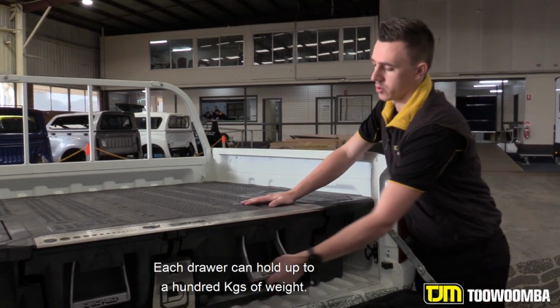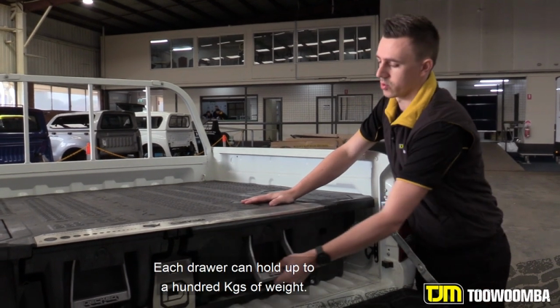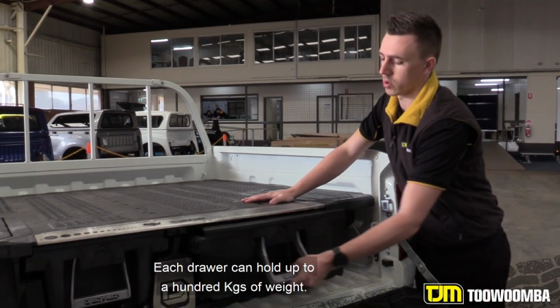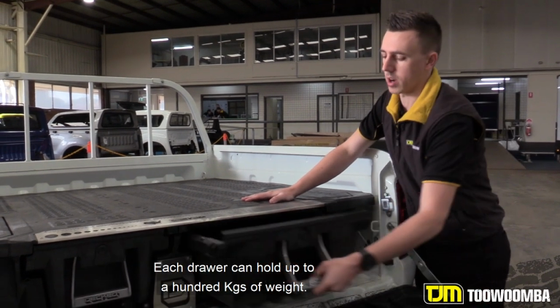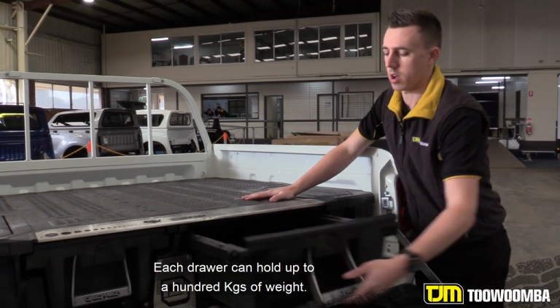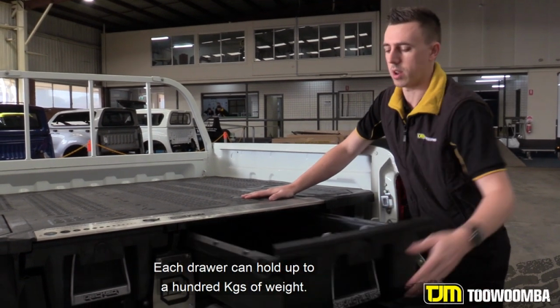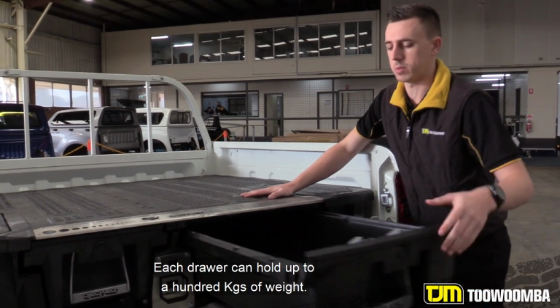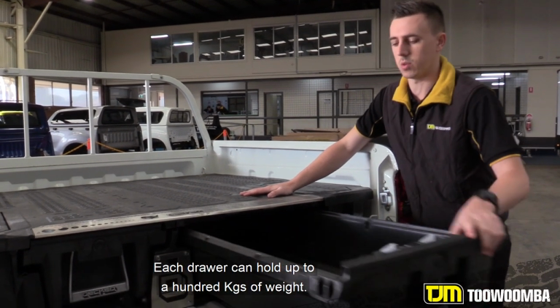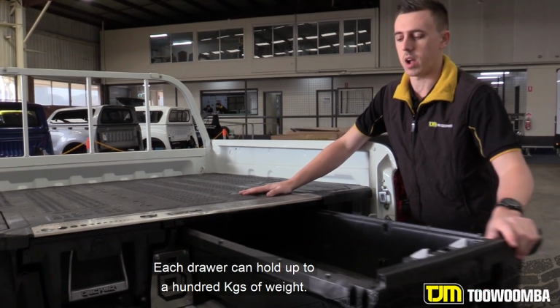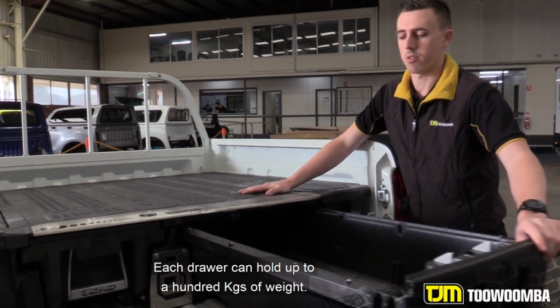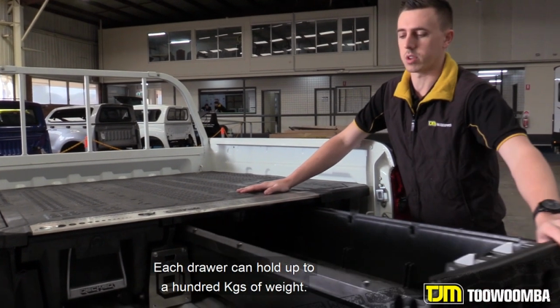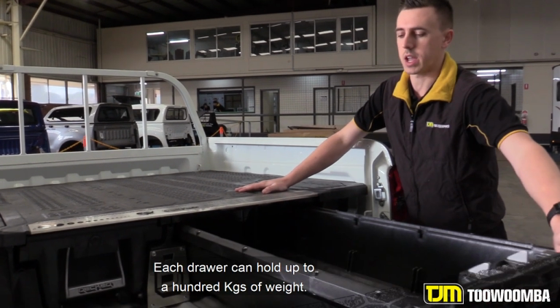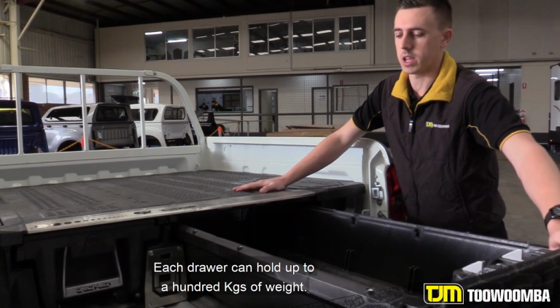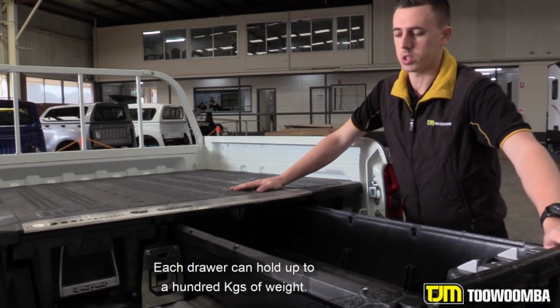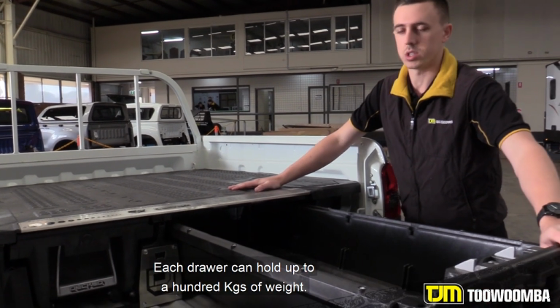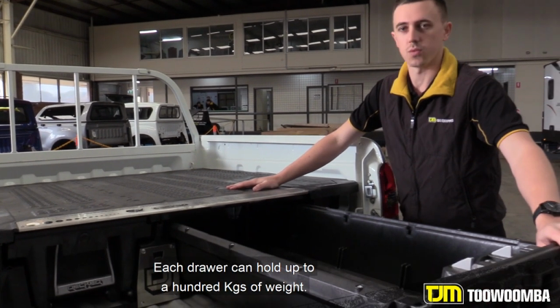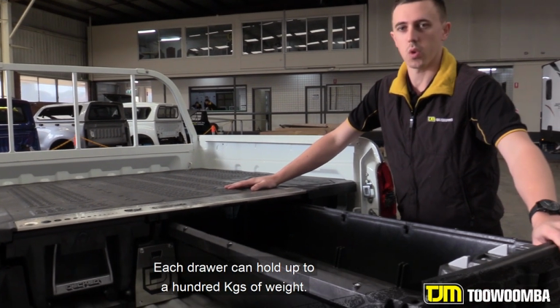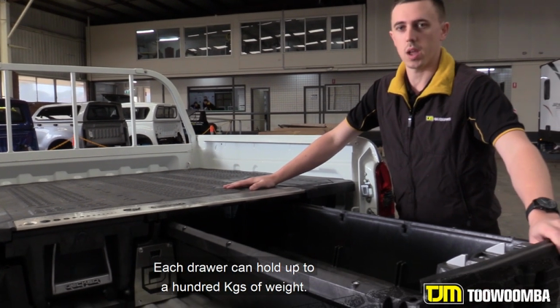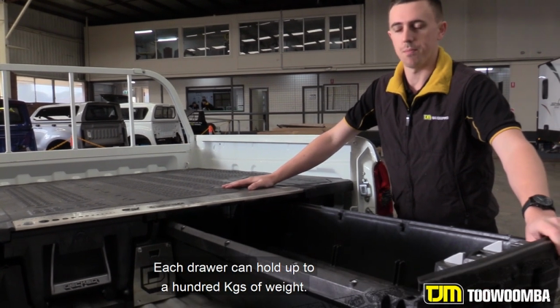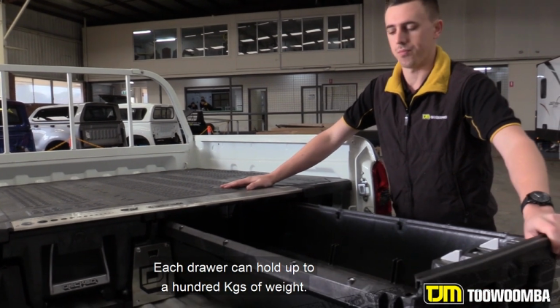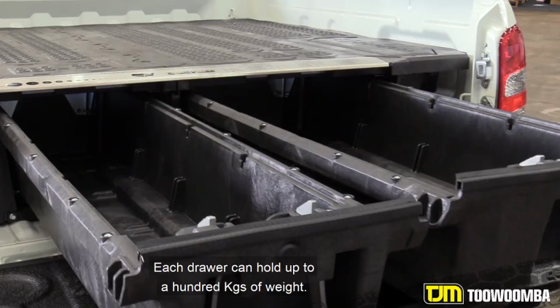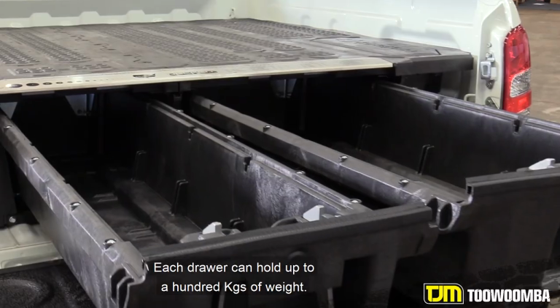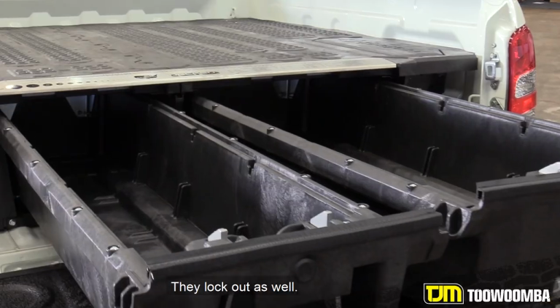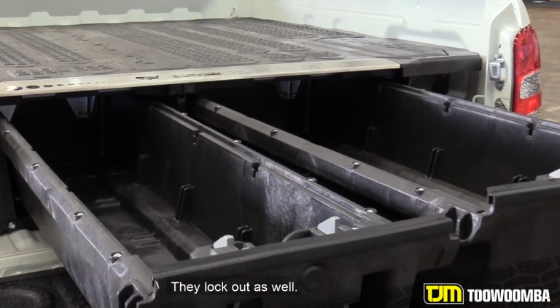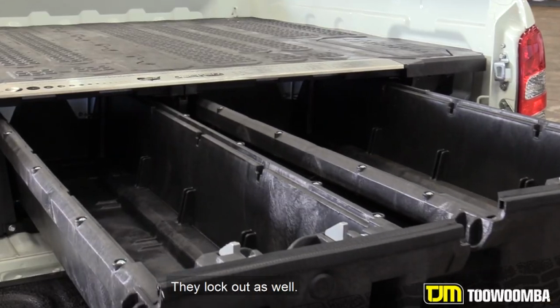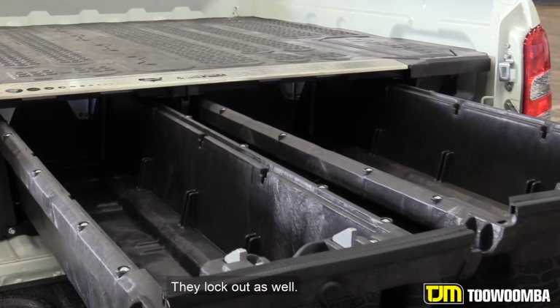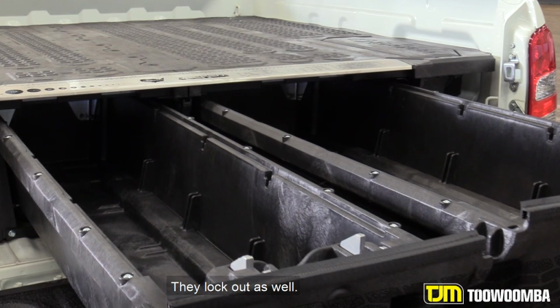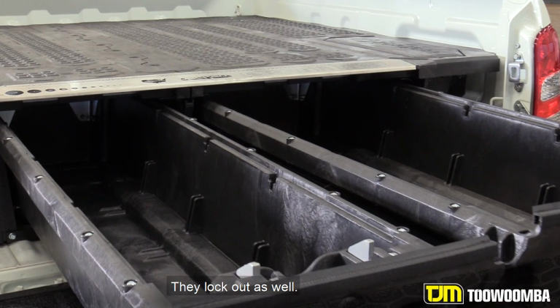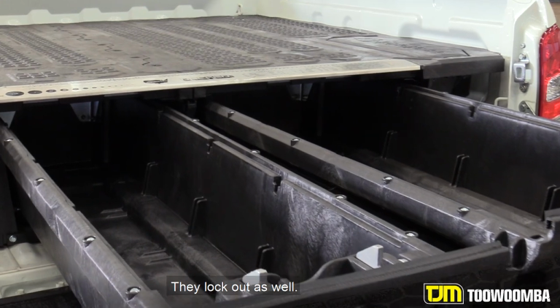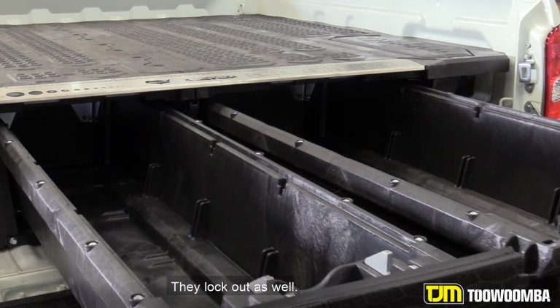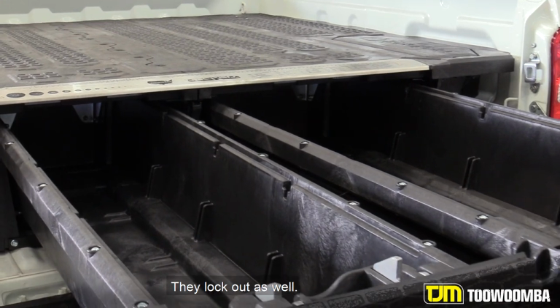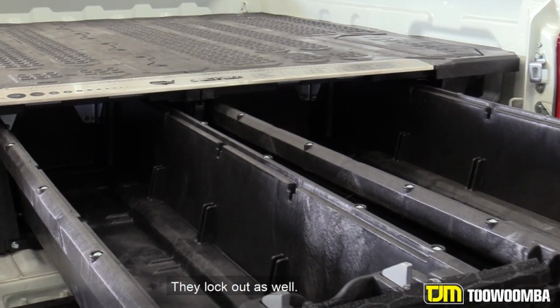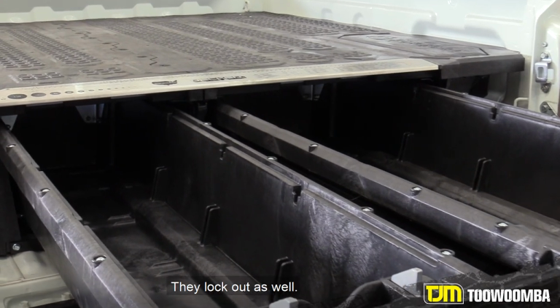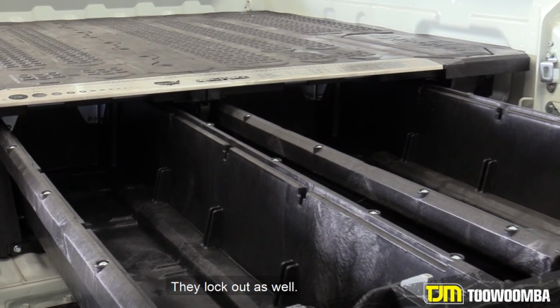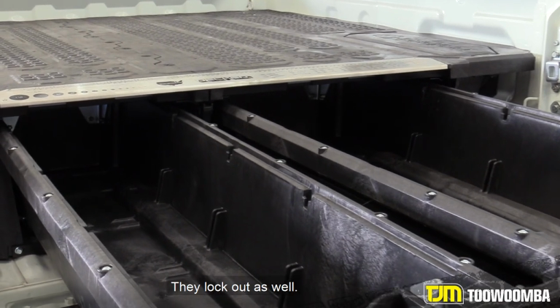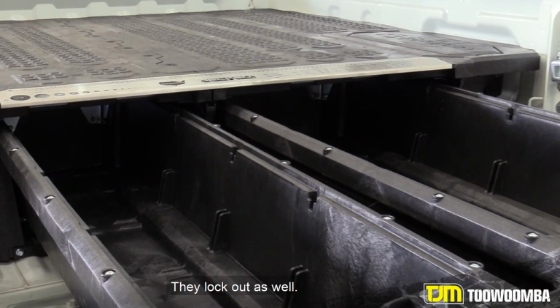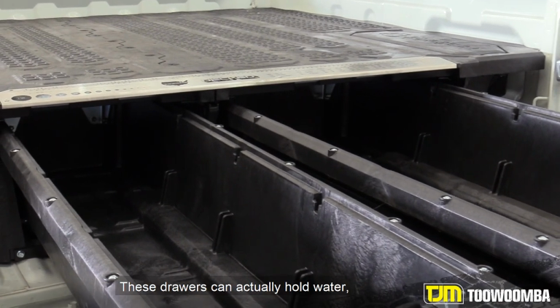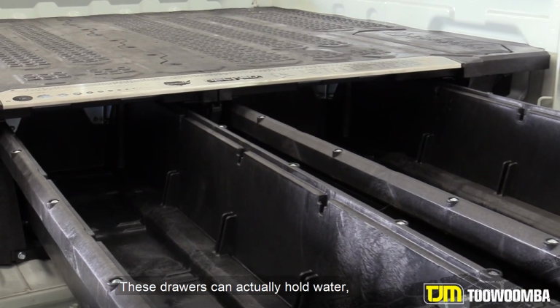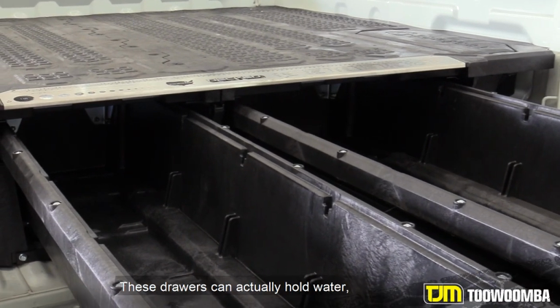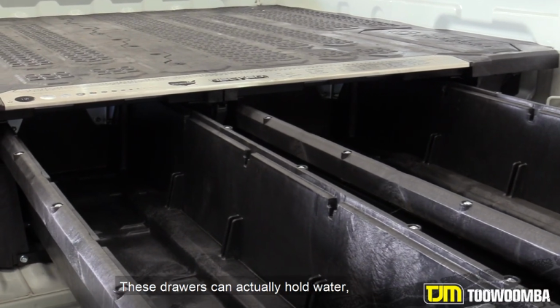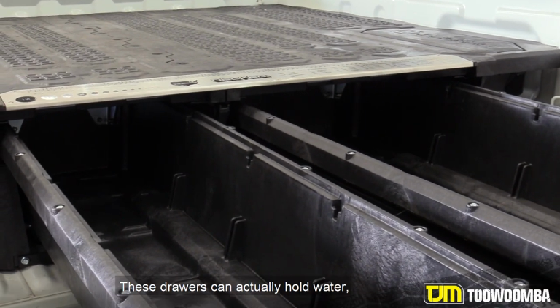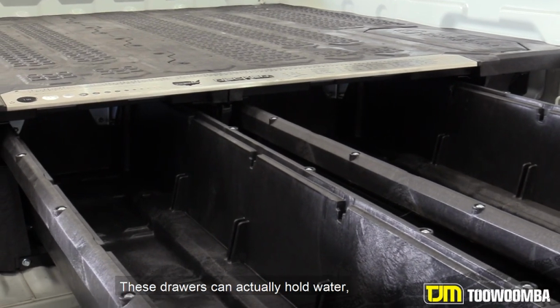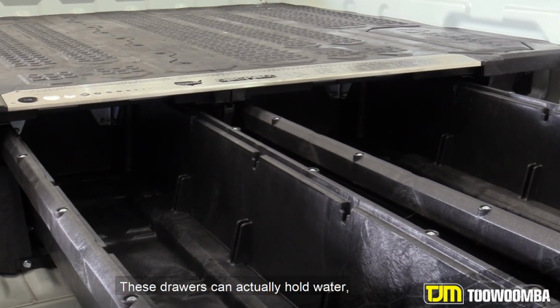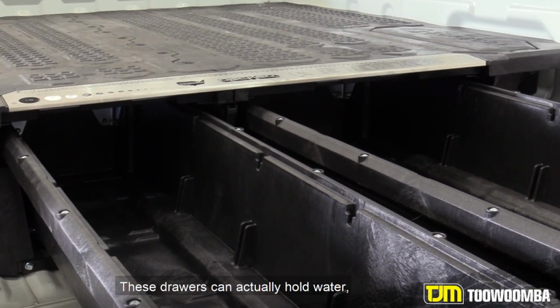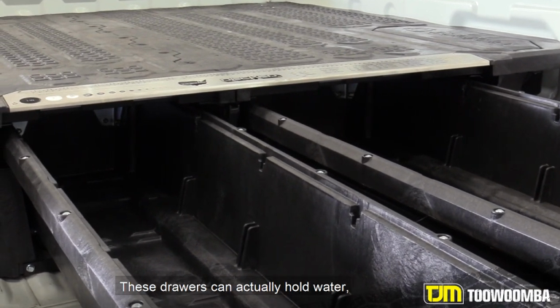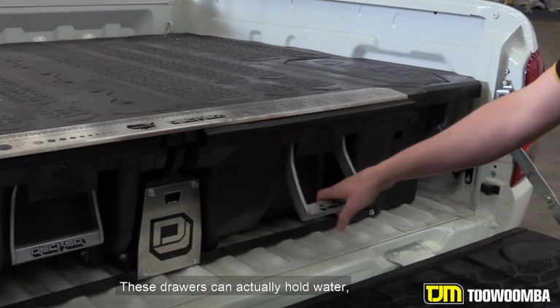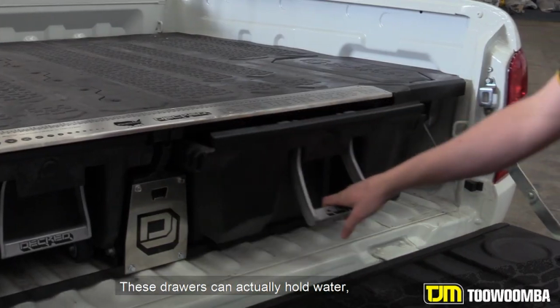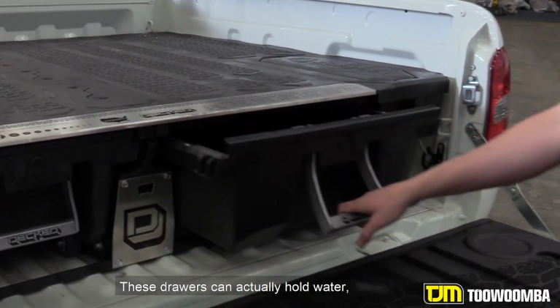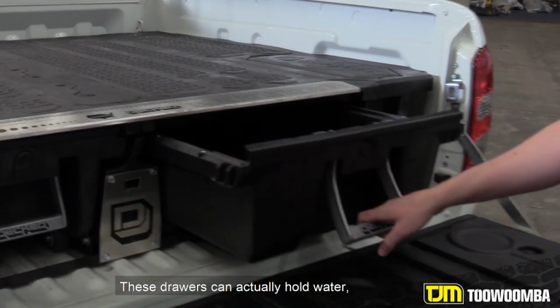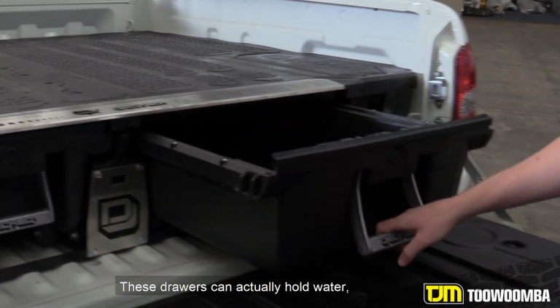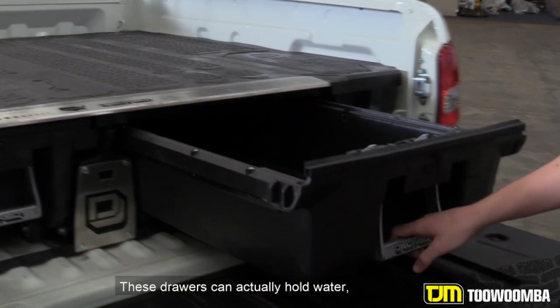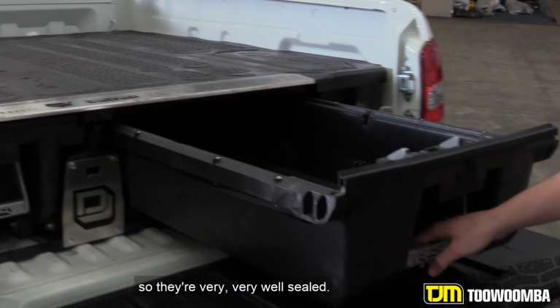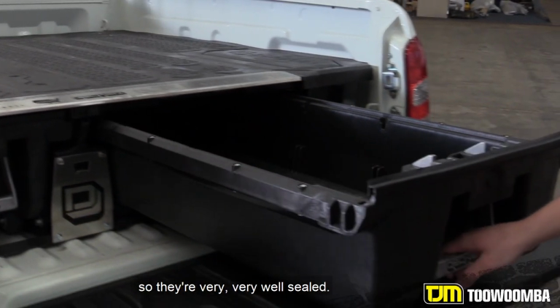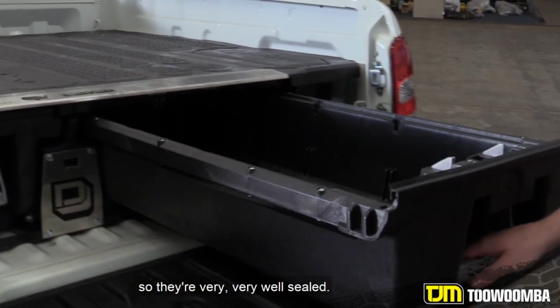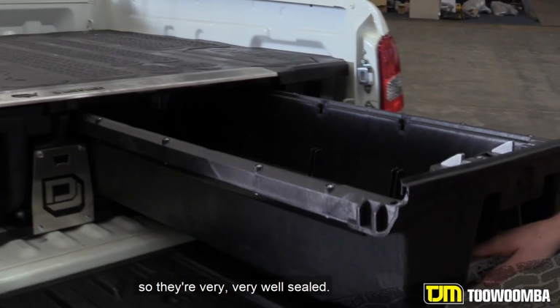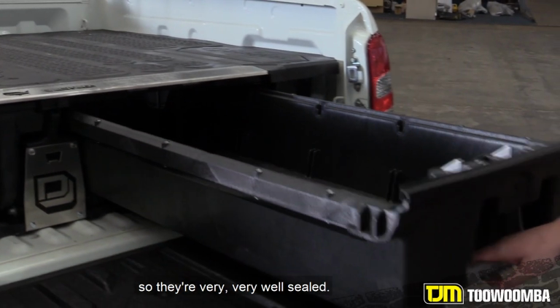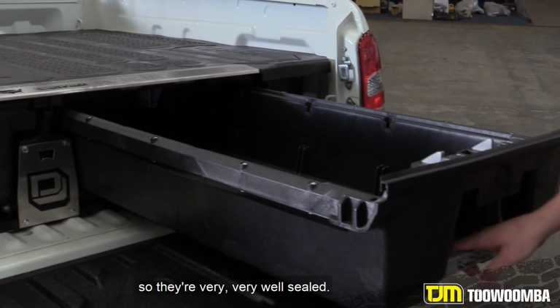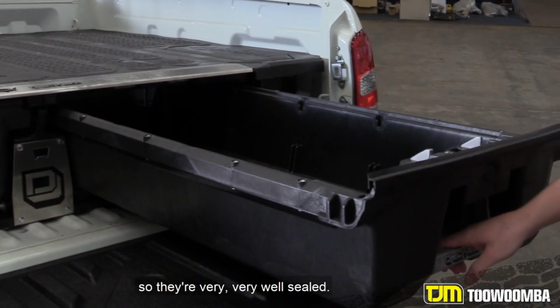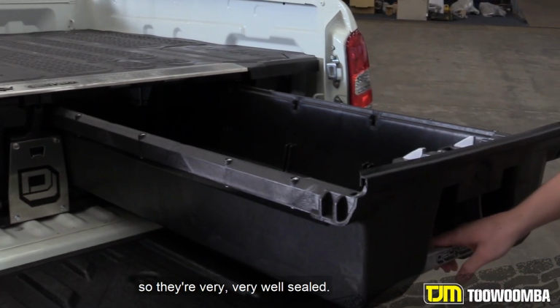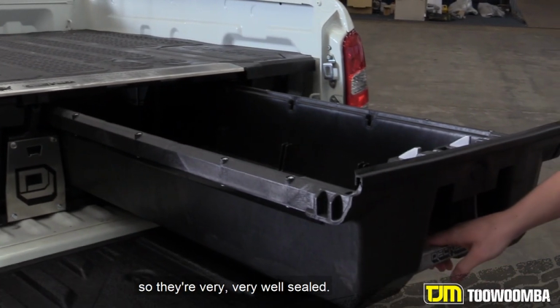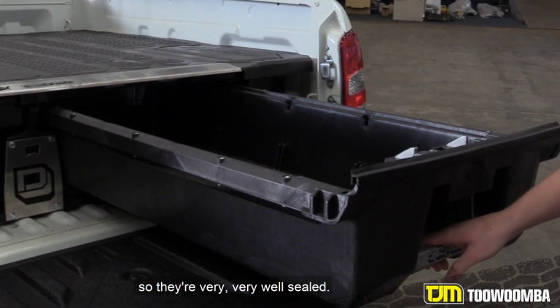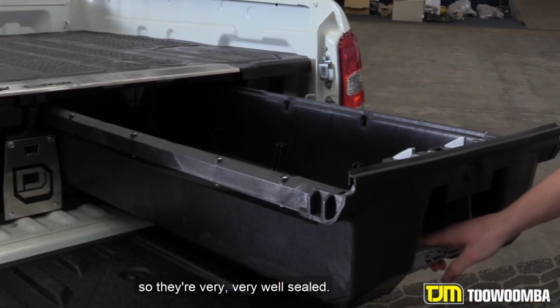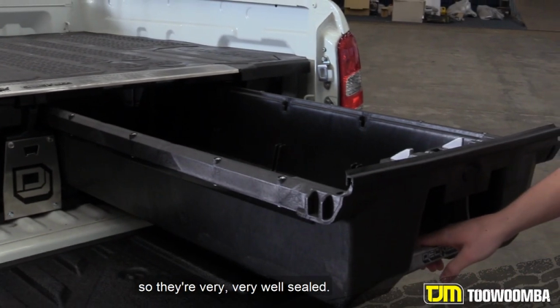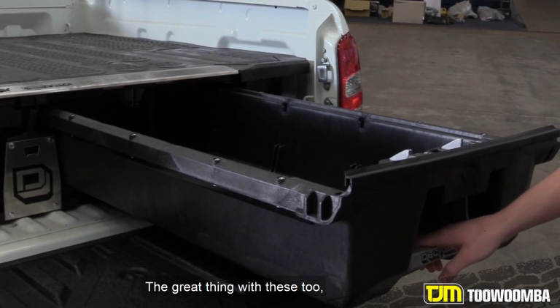Each drawer can hold up to 100 kgs of weight. They lock out as well. These drawers can actually hold water, so they're very, very well sealed.